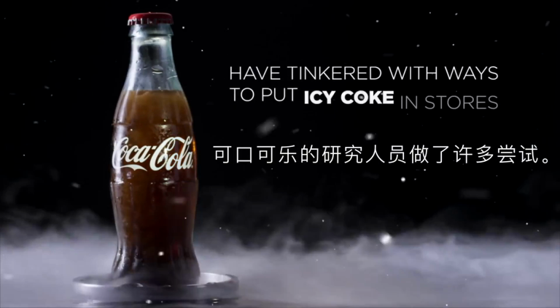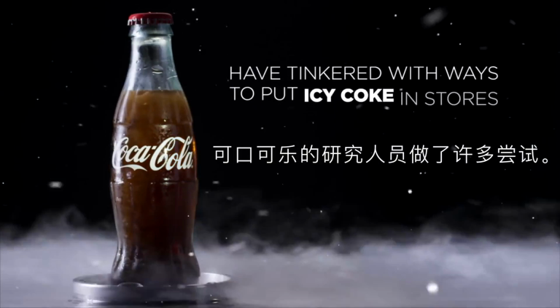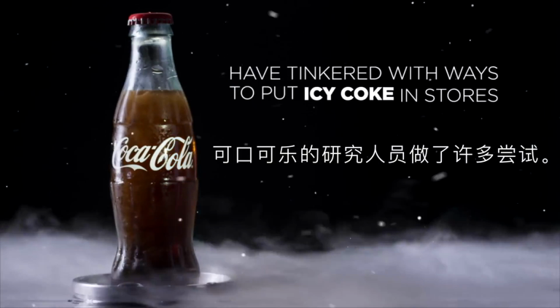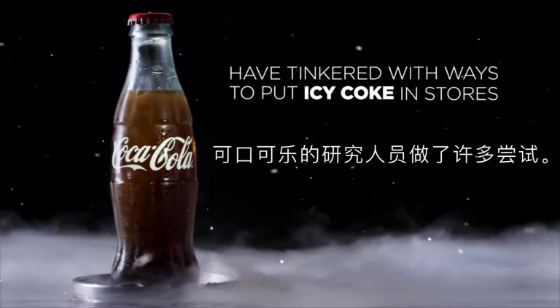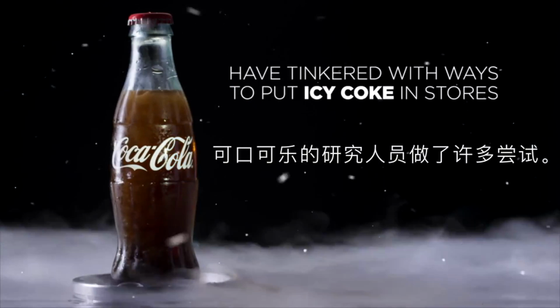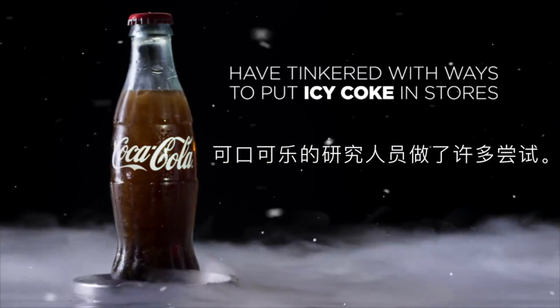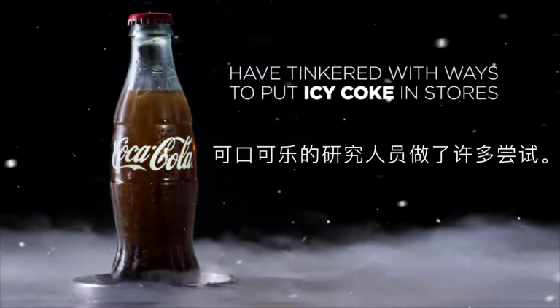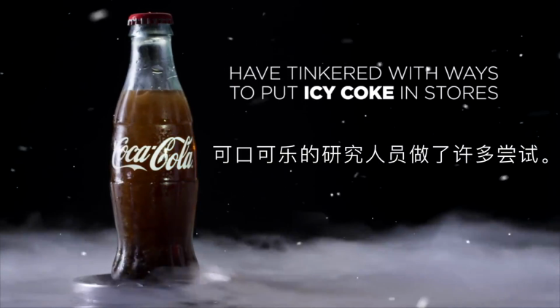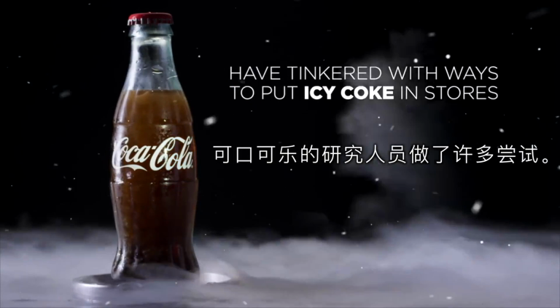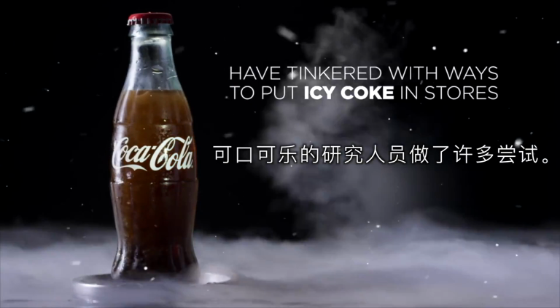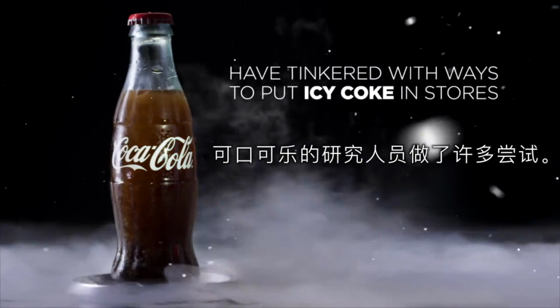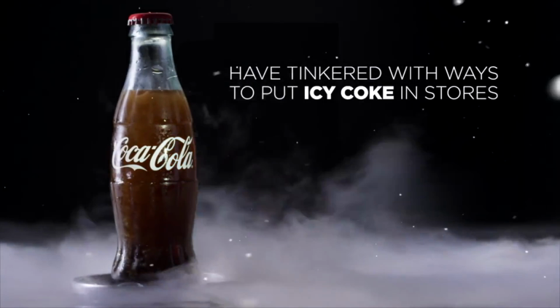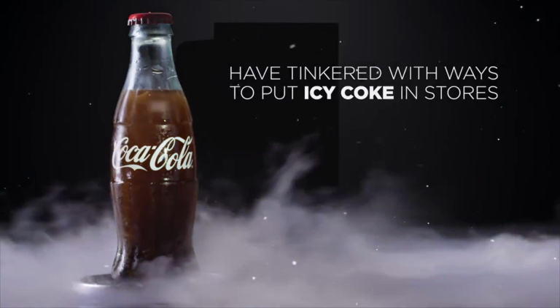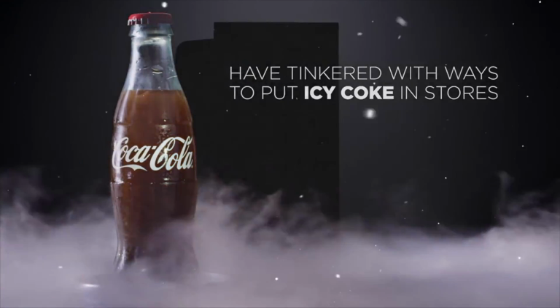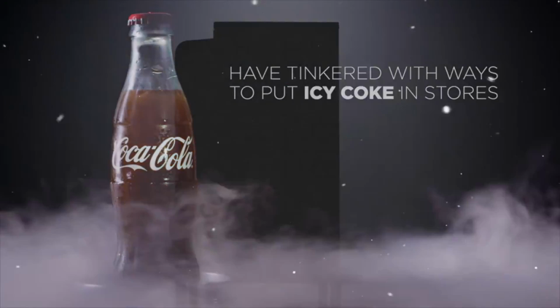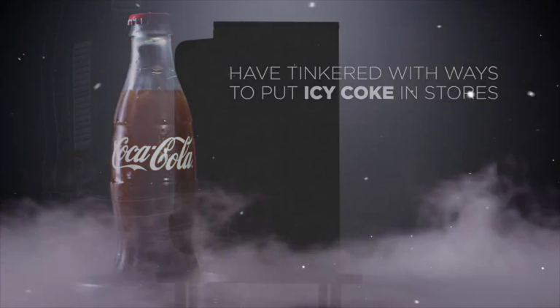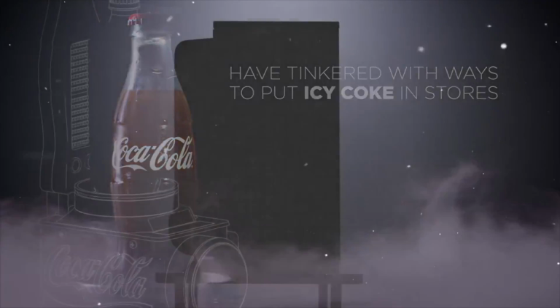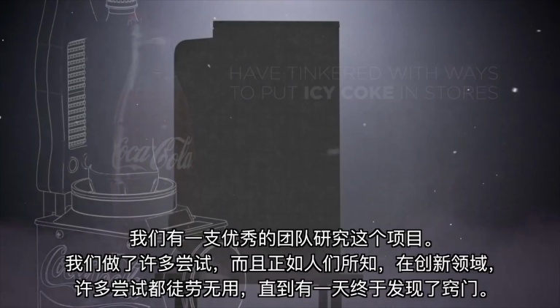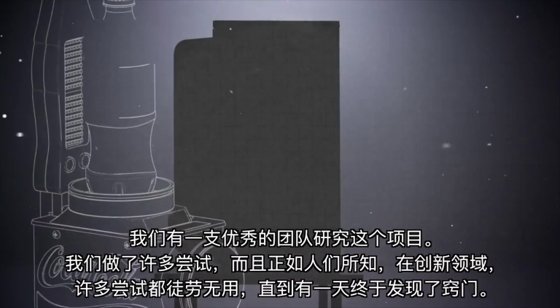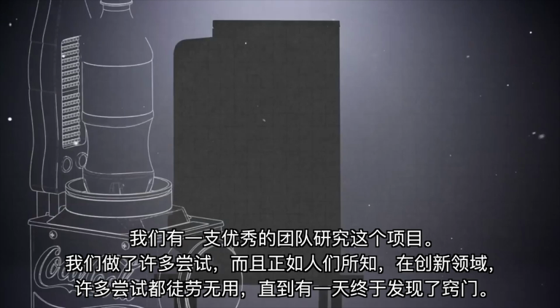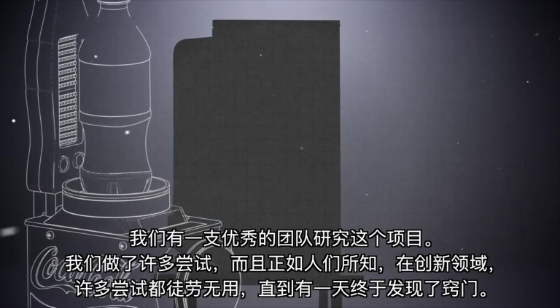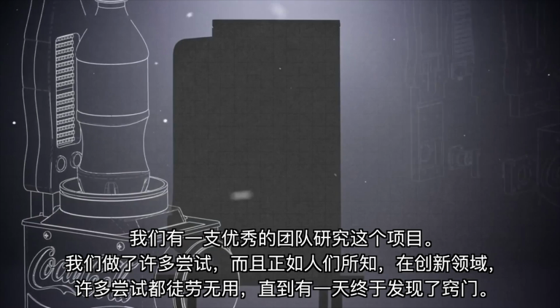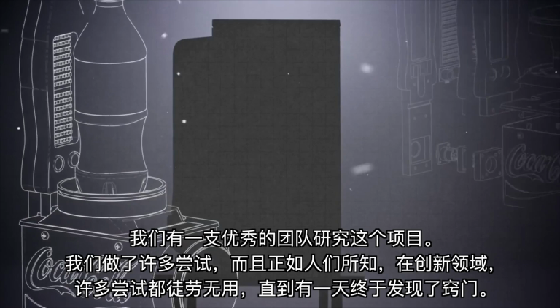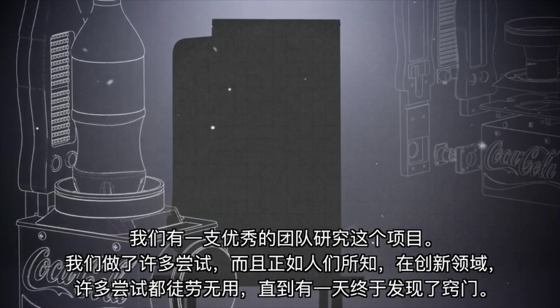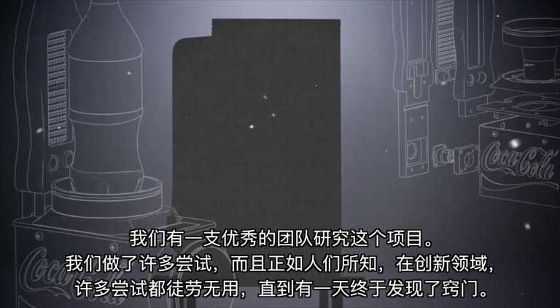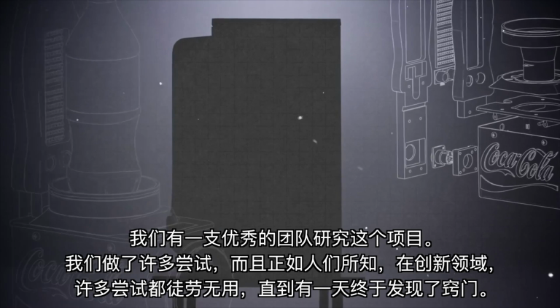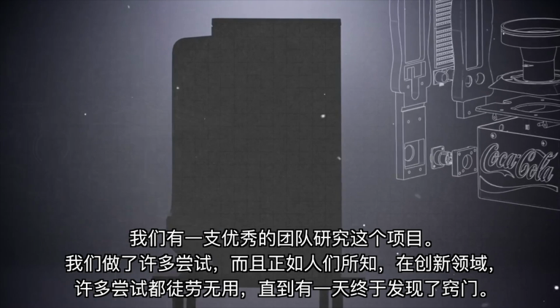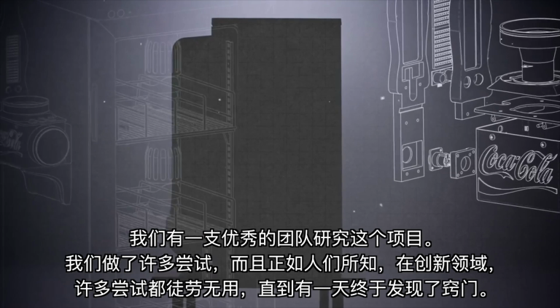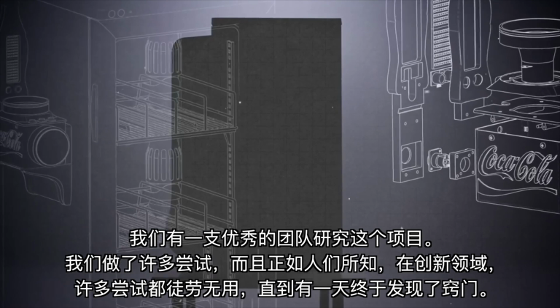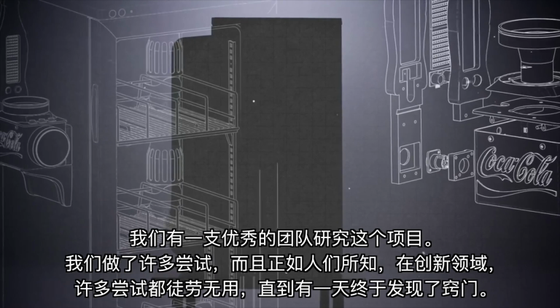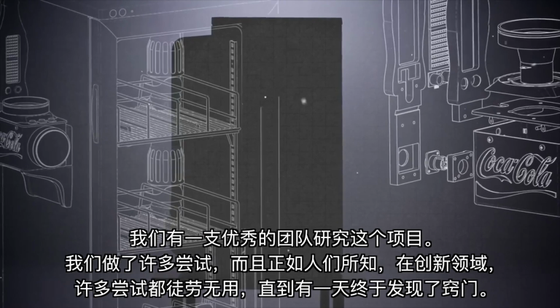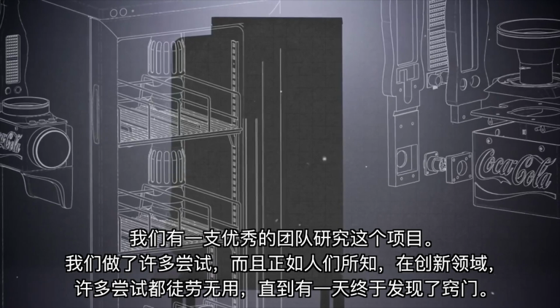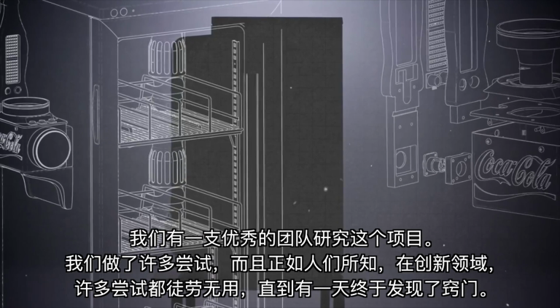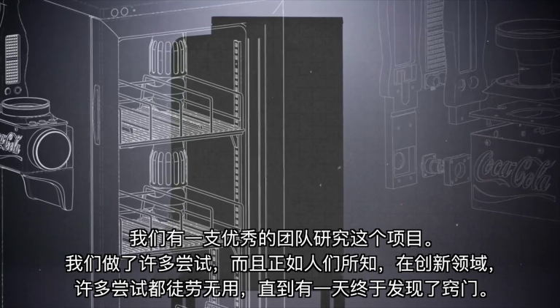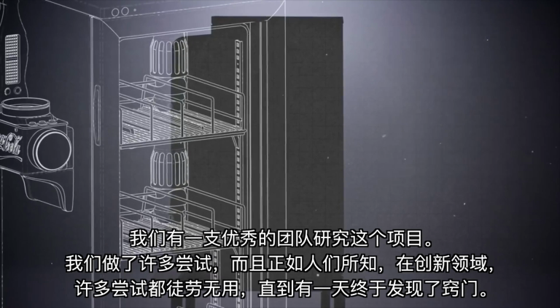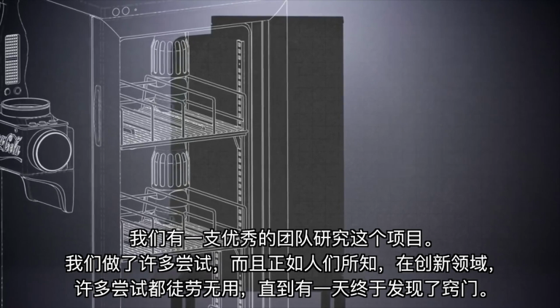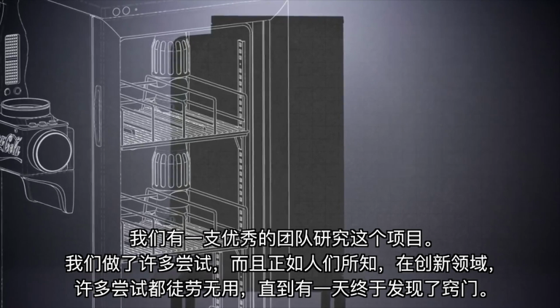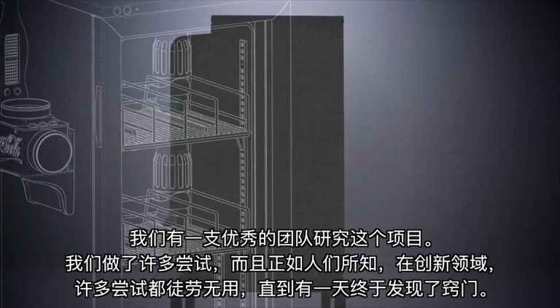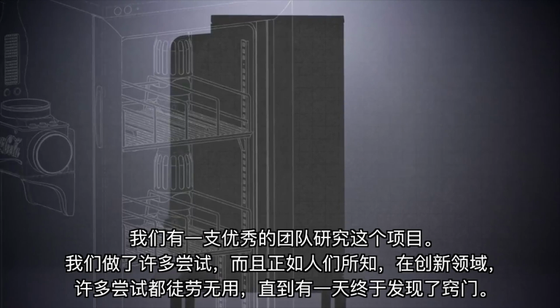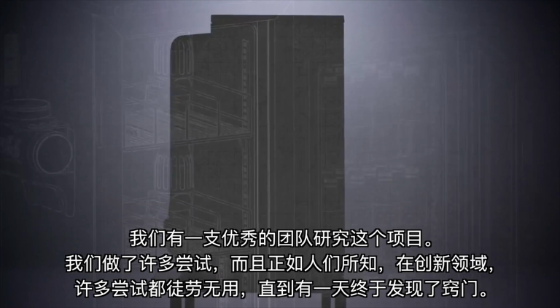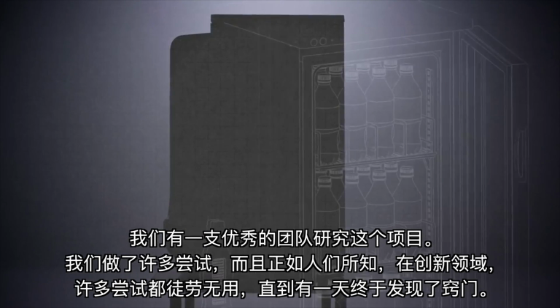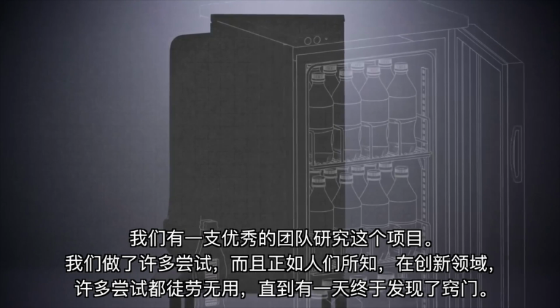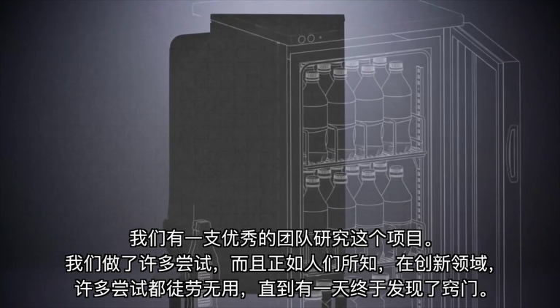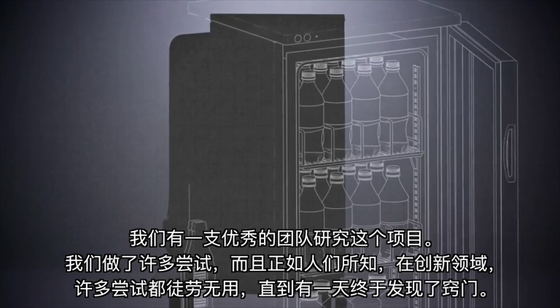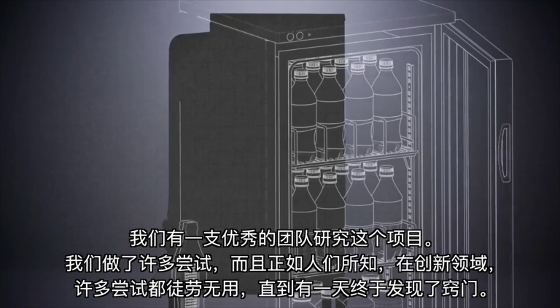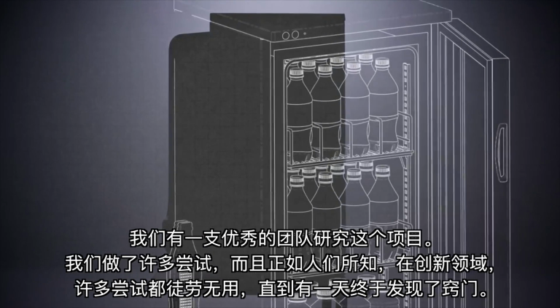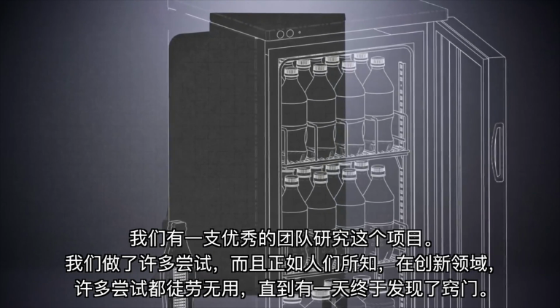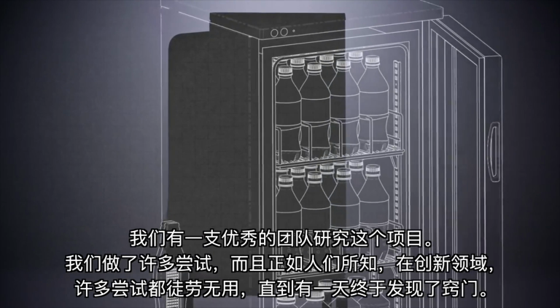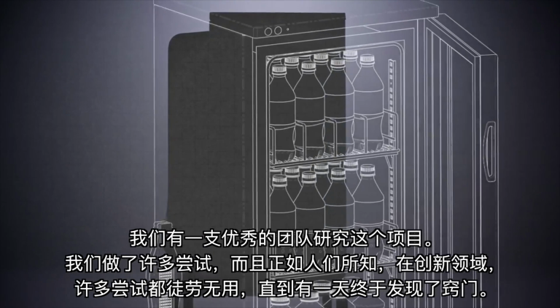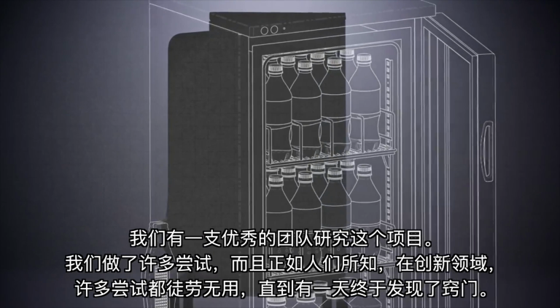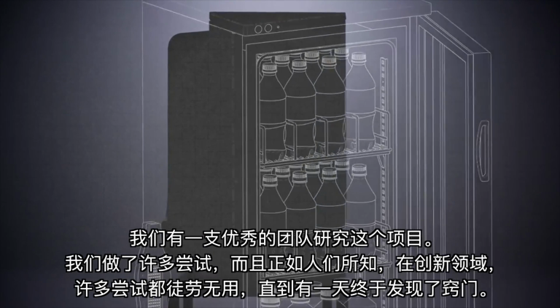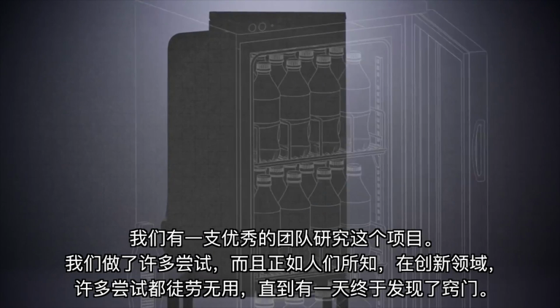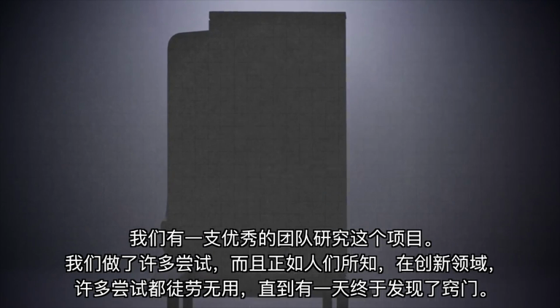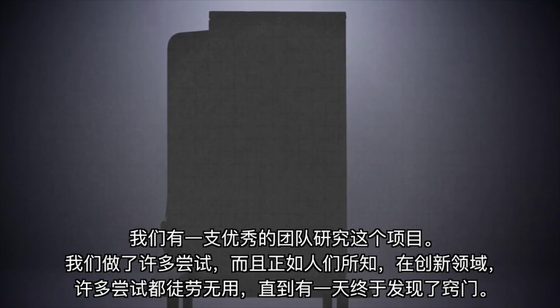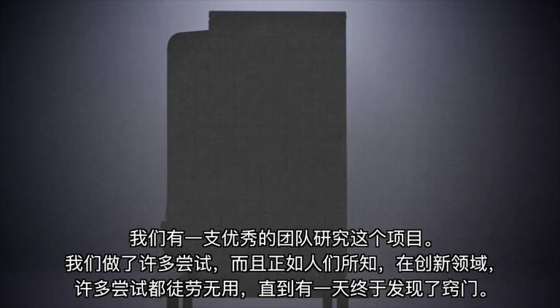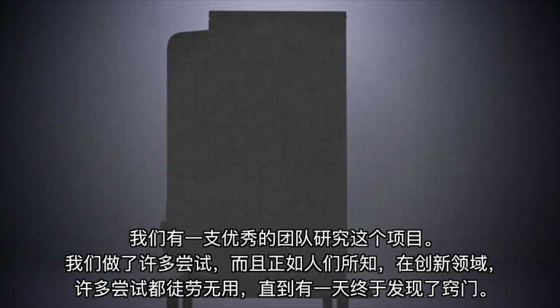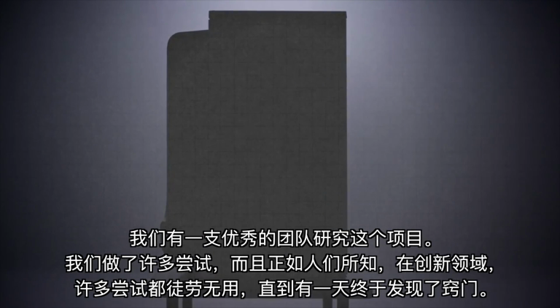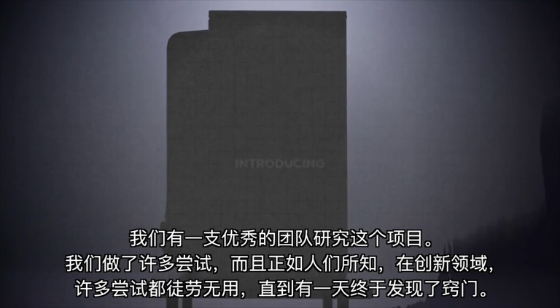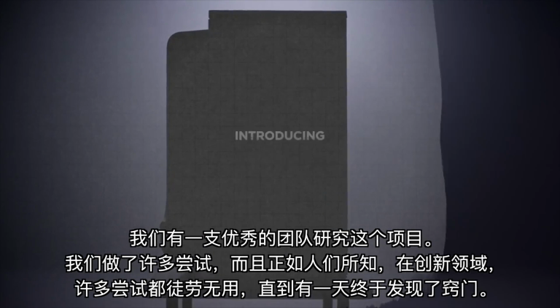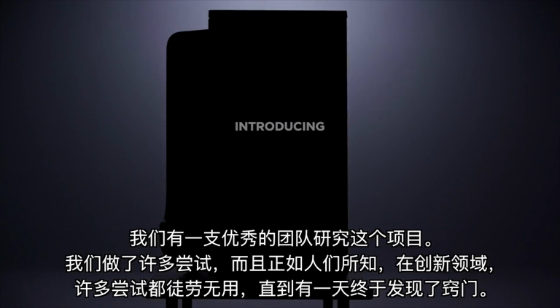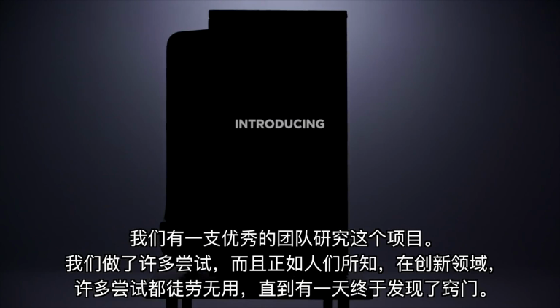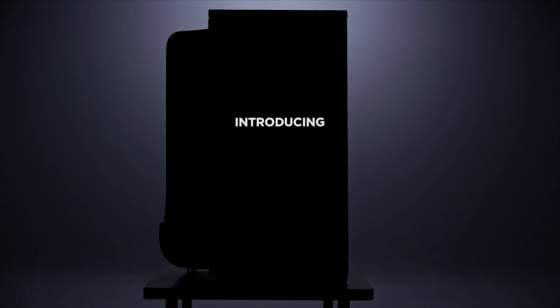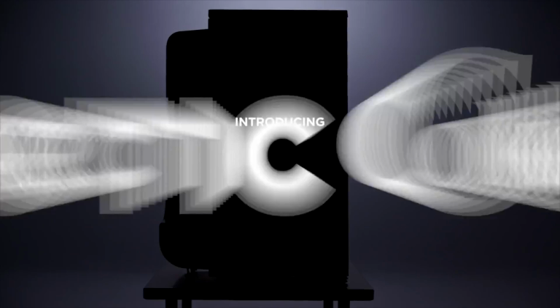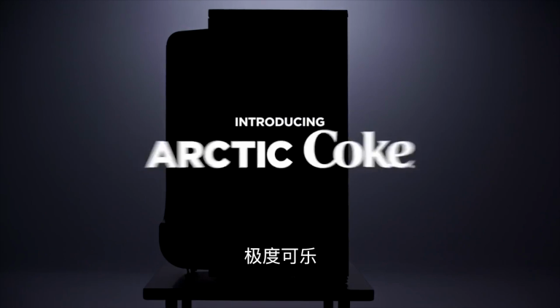We have a great team on this project and we've had a lot of iterations, and as you know with innovation, a lot of things don't work until something finally does.